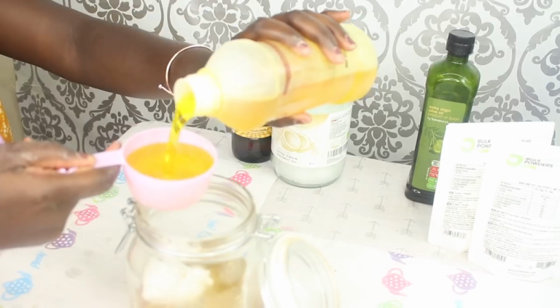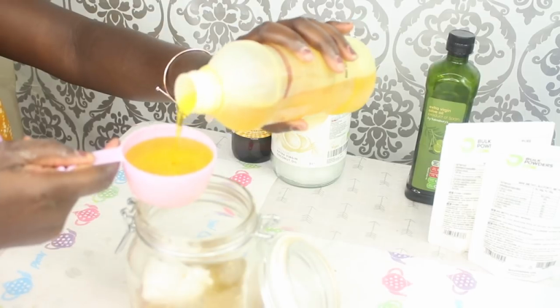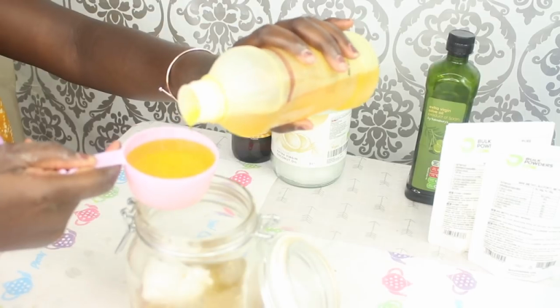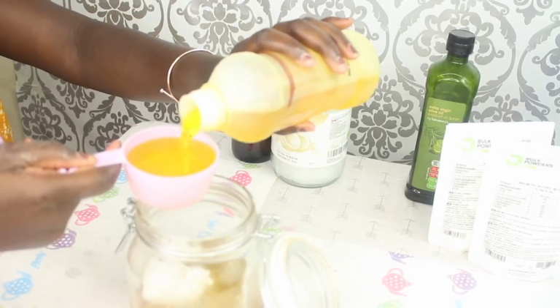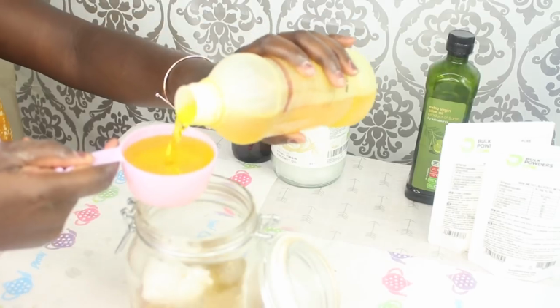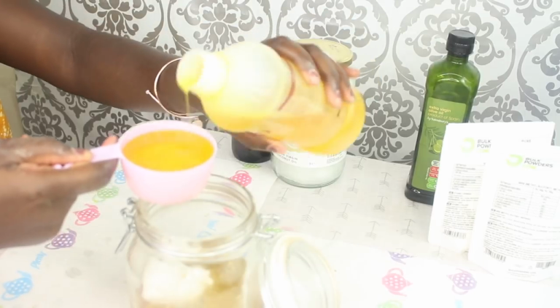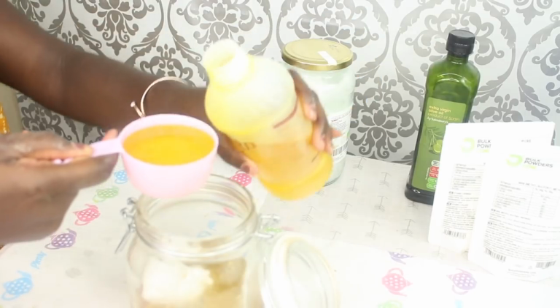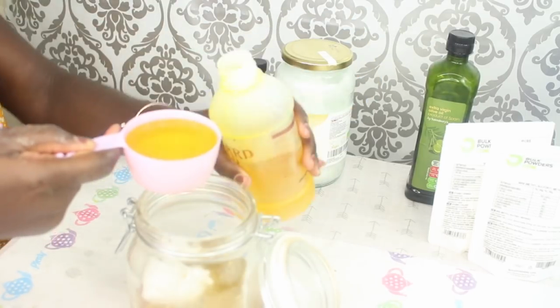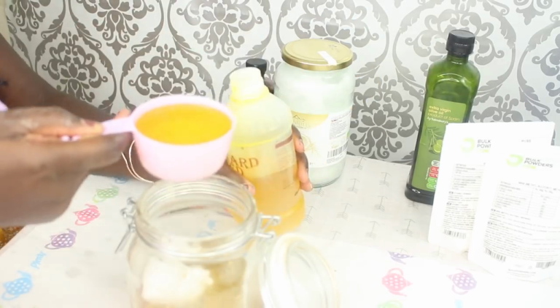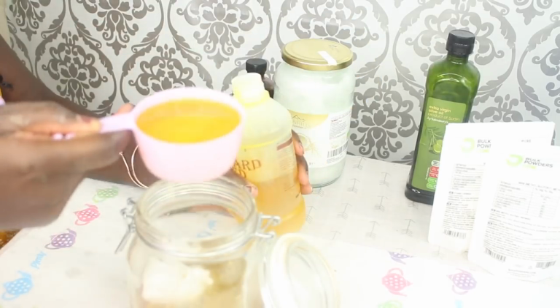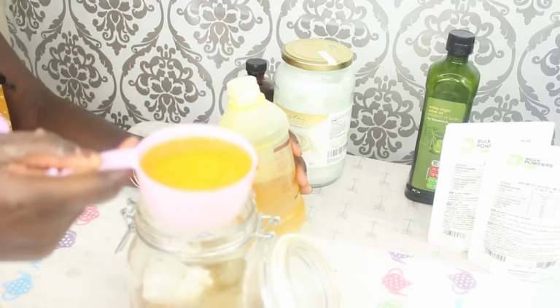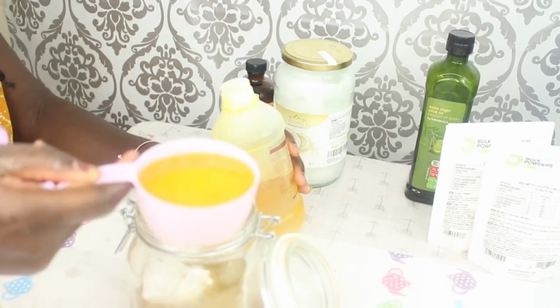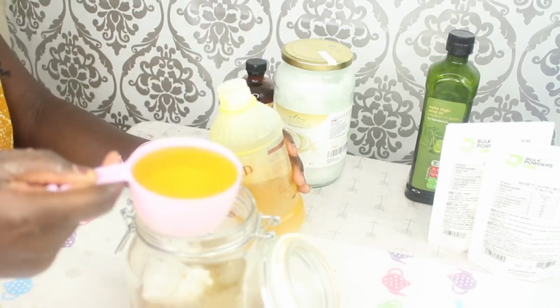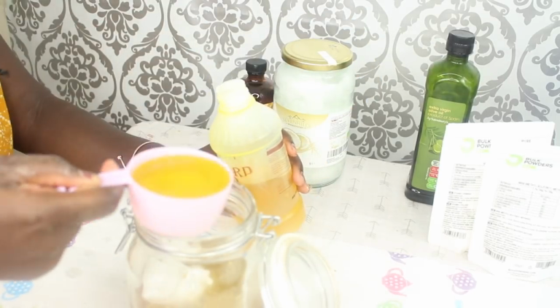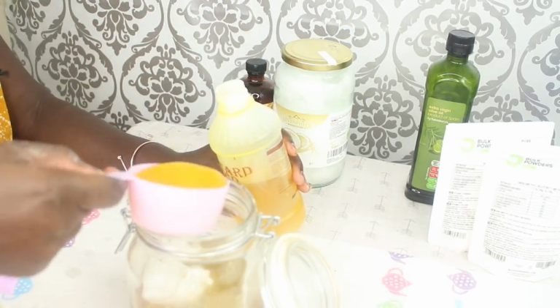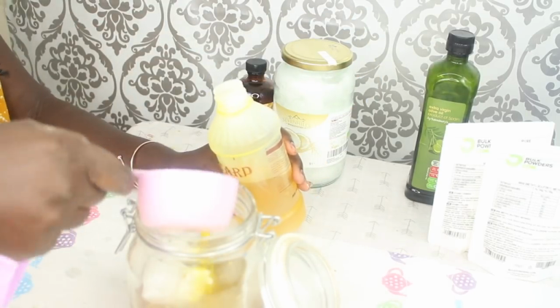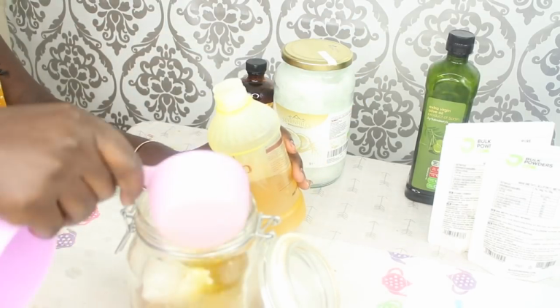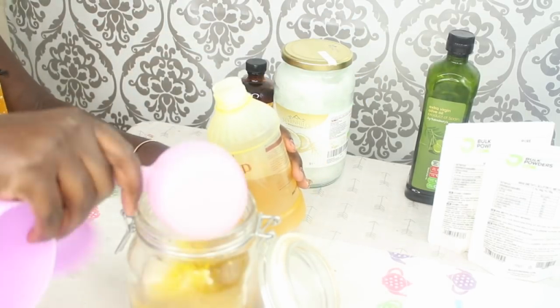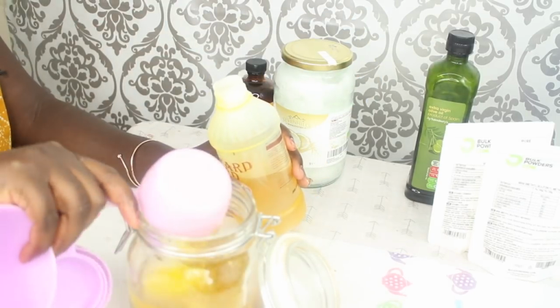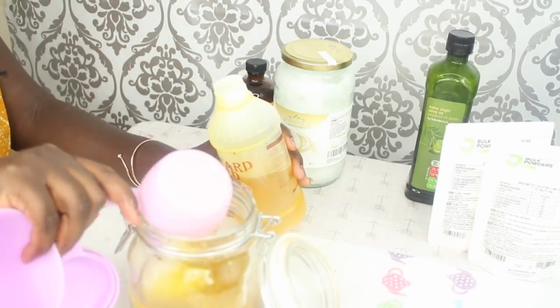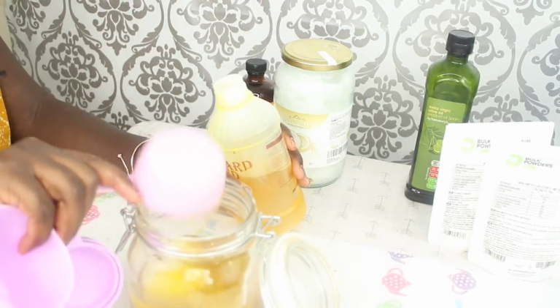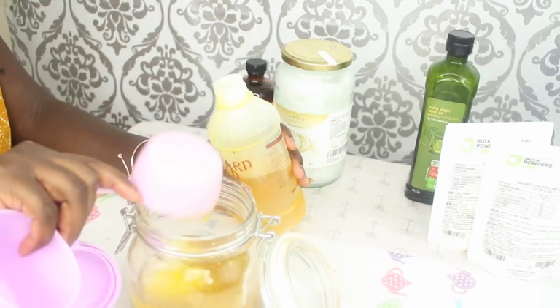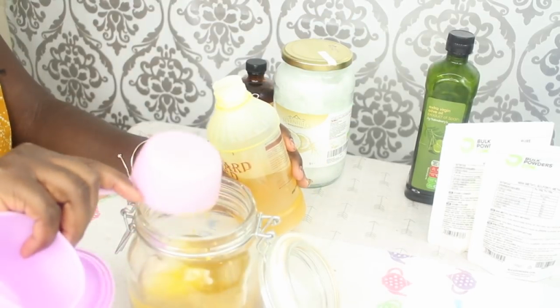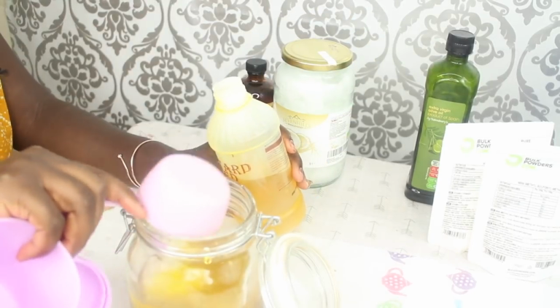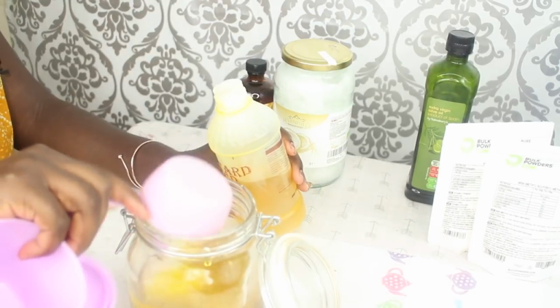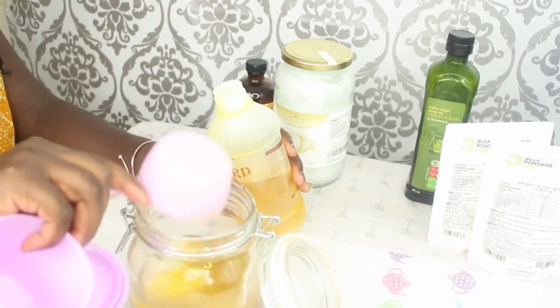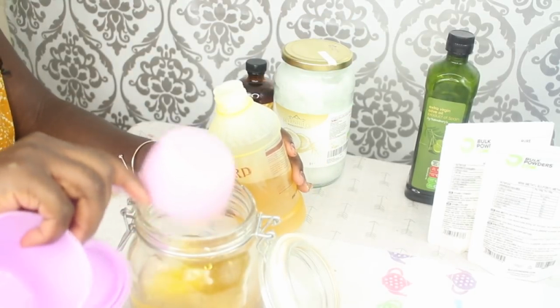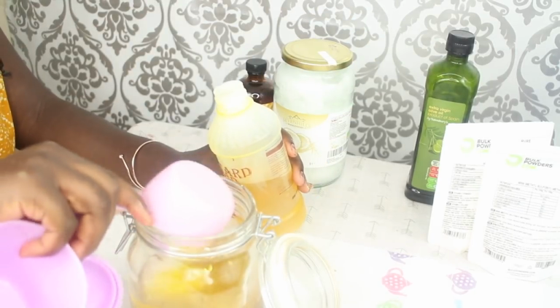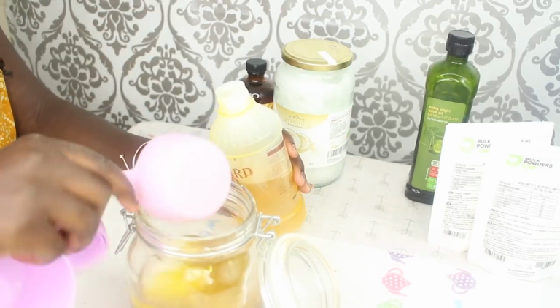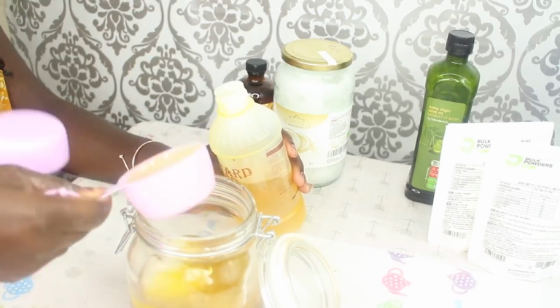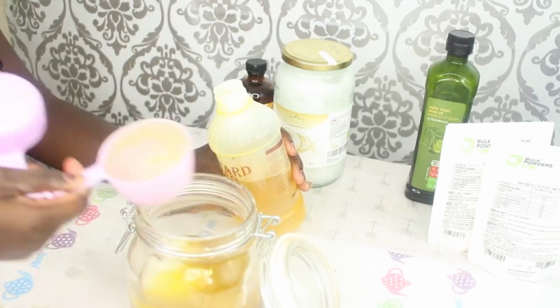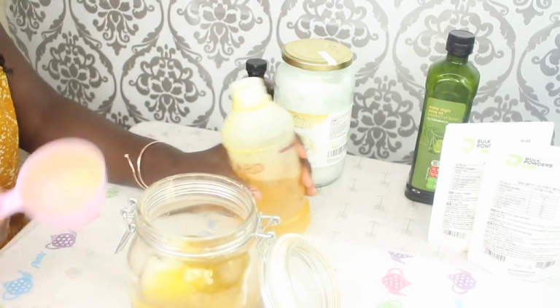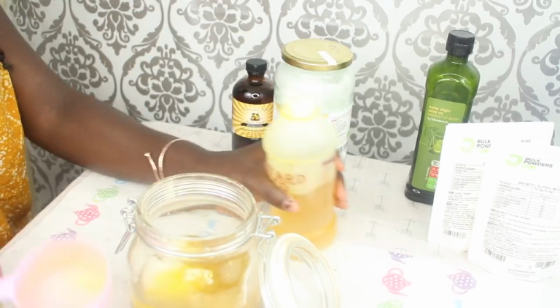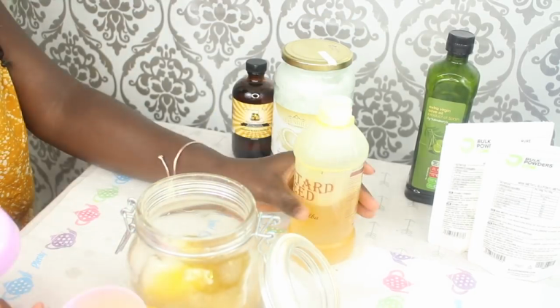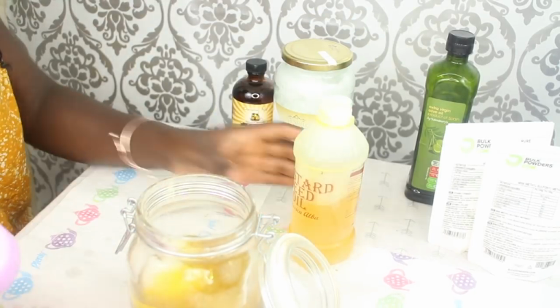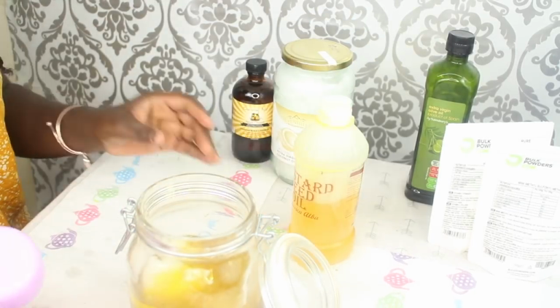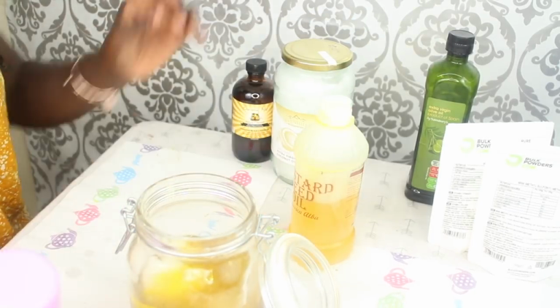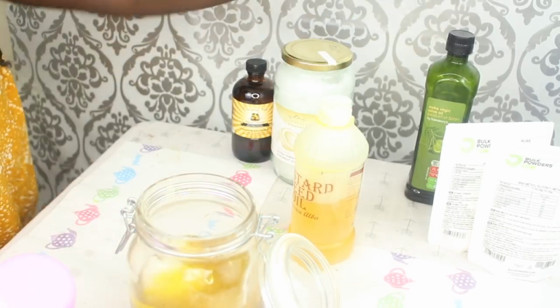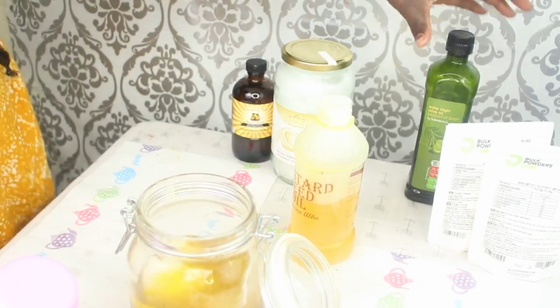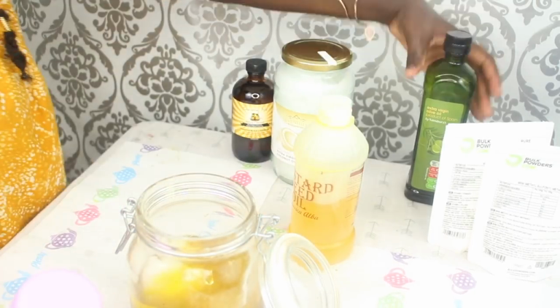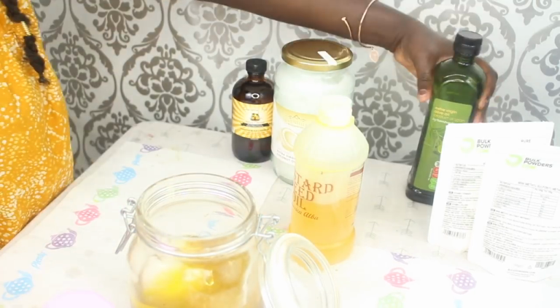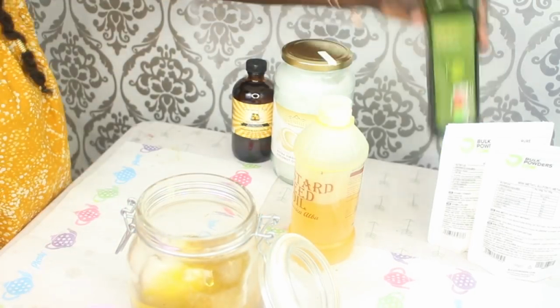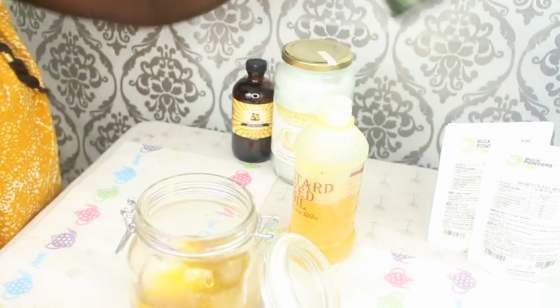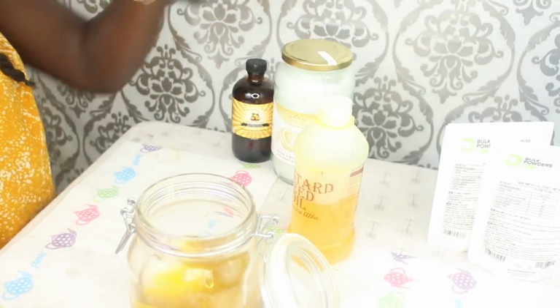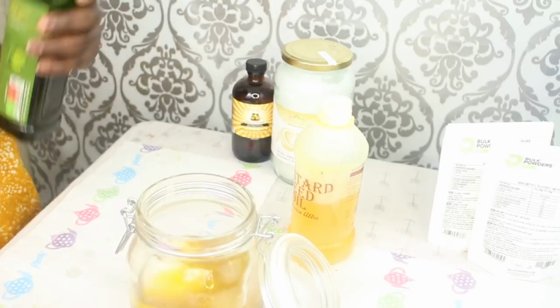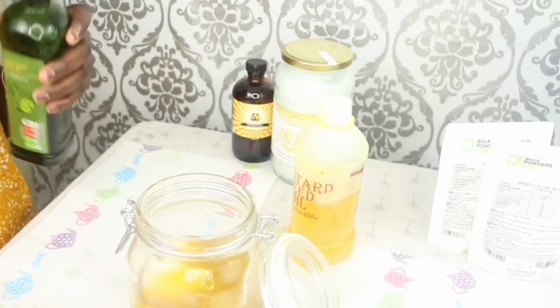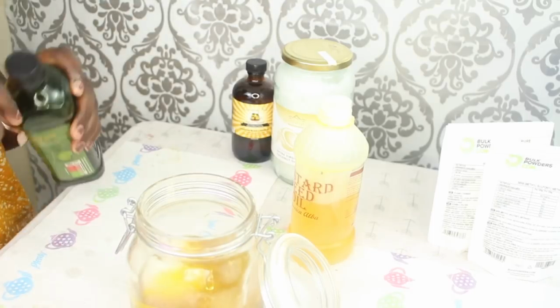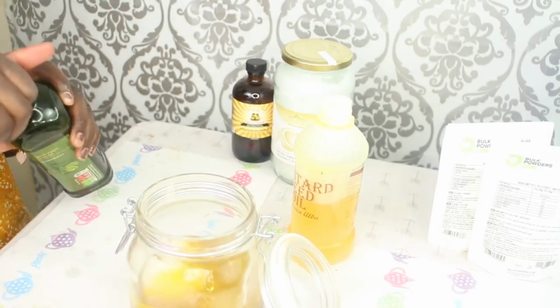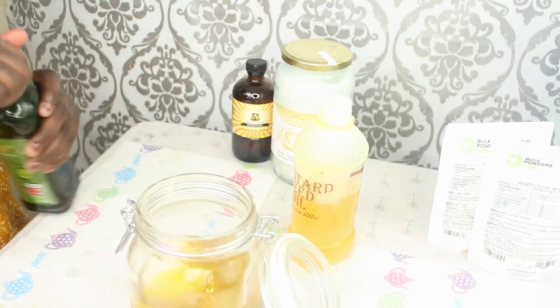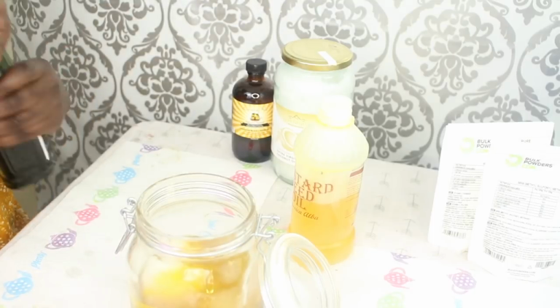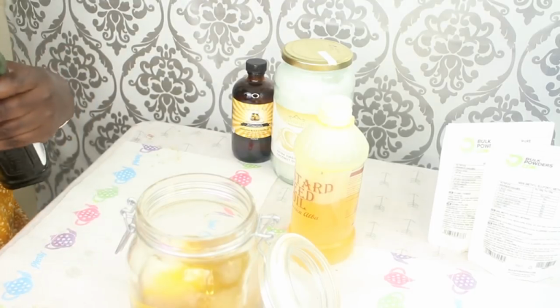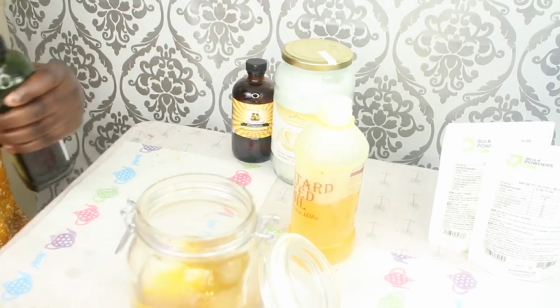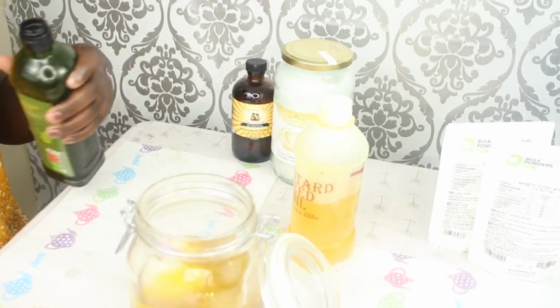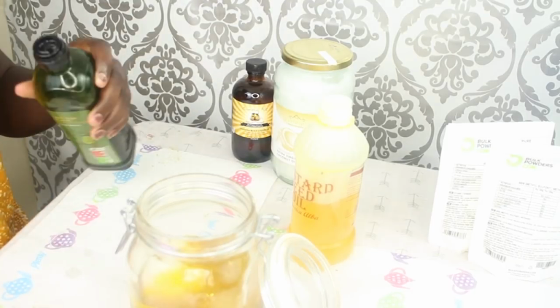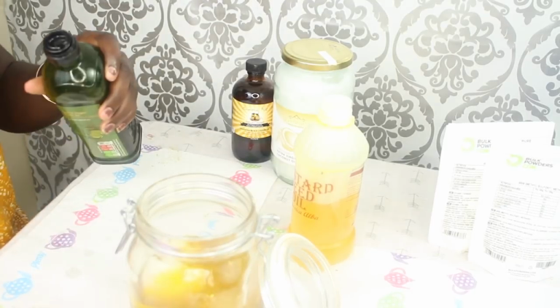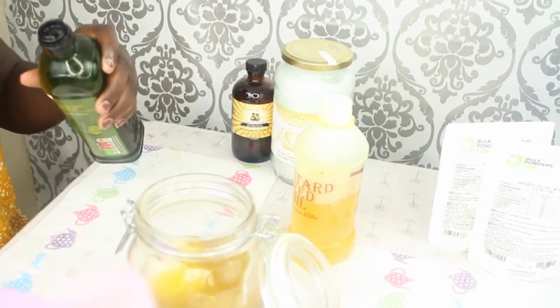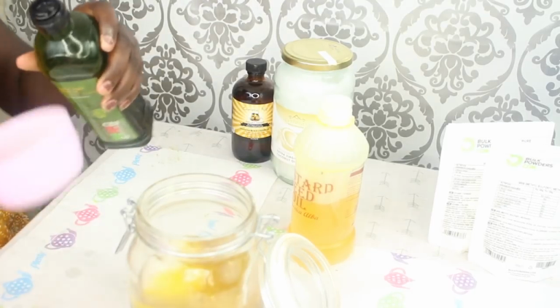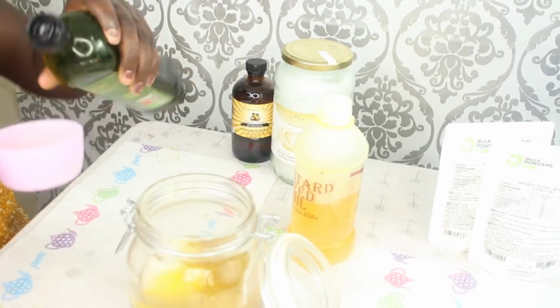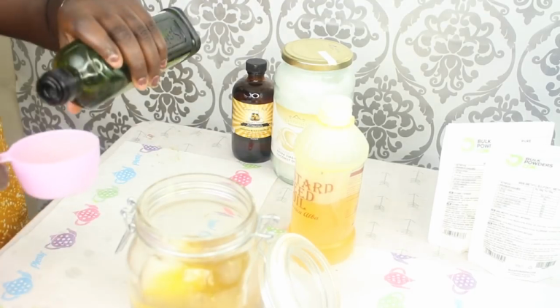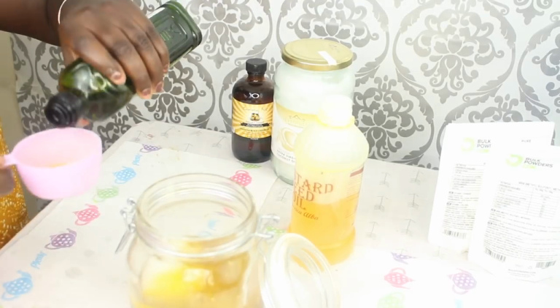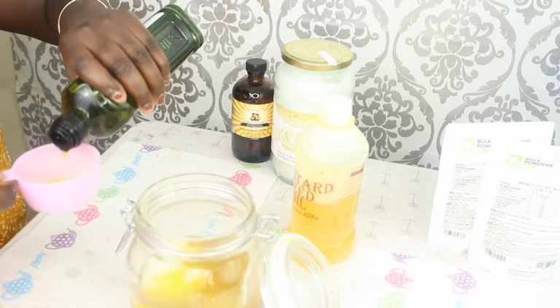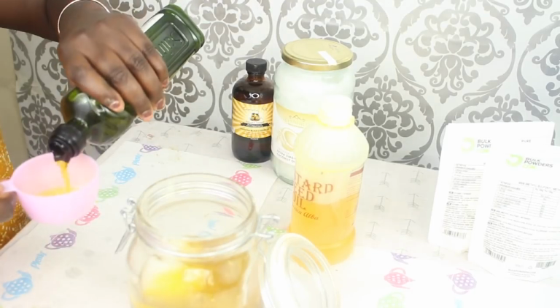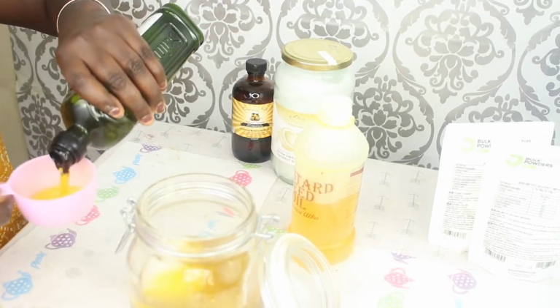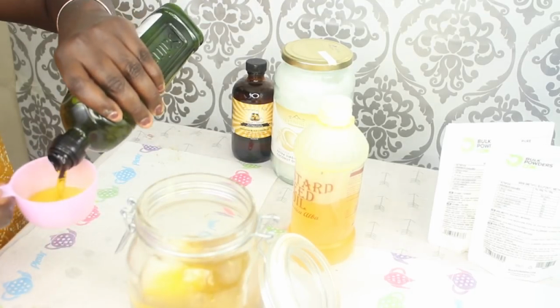I'm using a half cup of mustard seed oil and a half cup of olive oil.